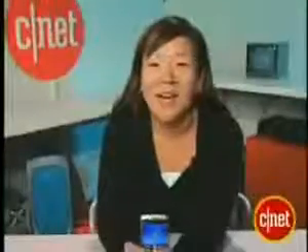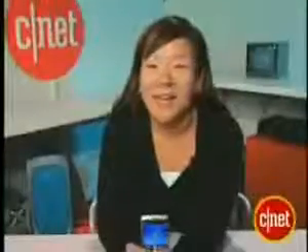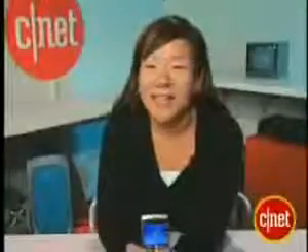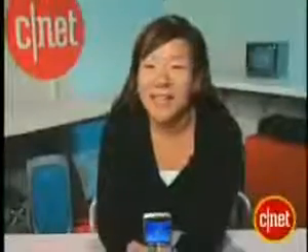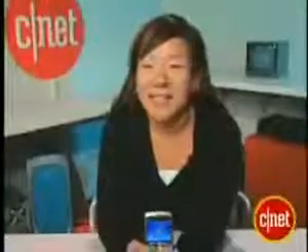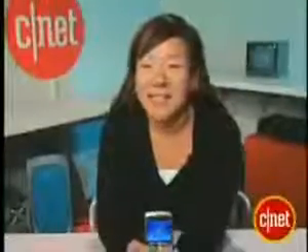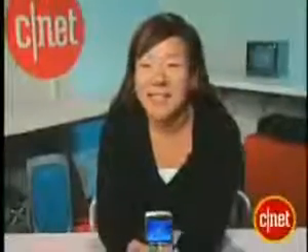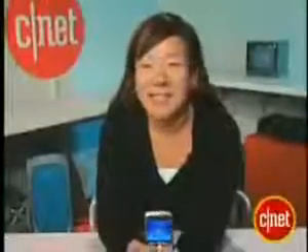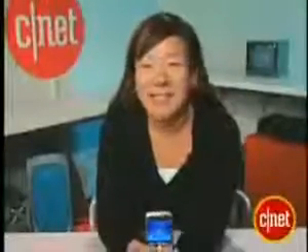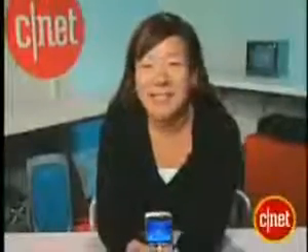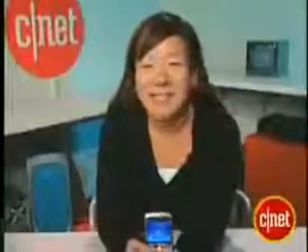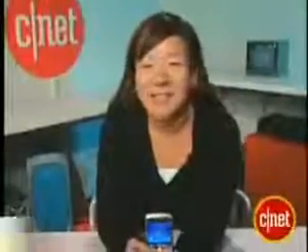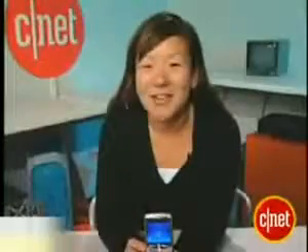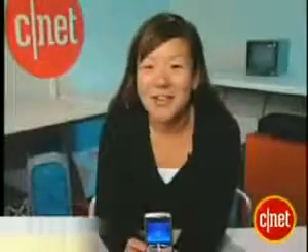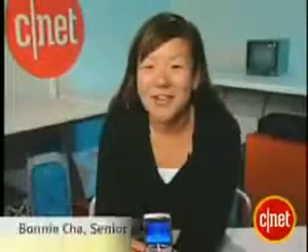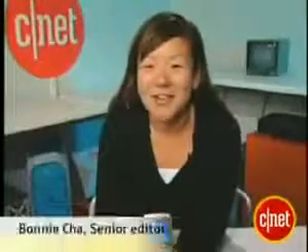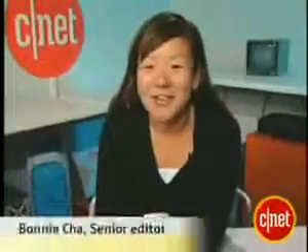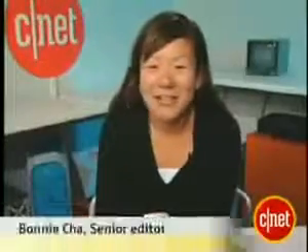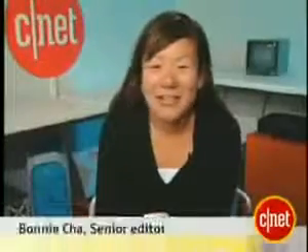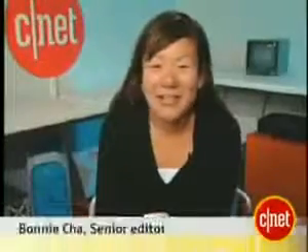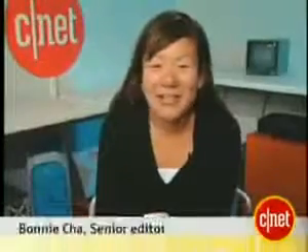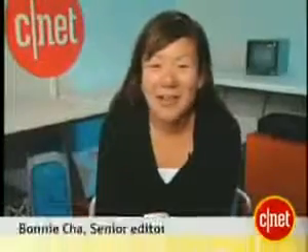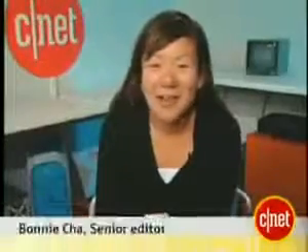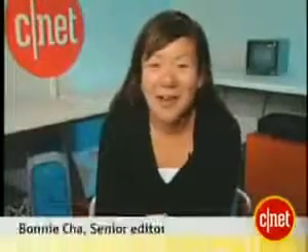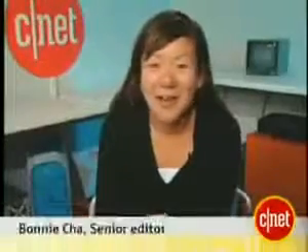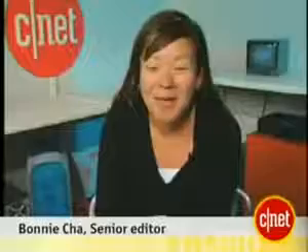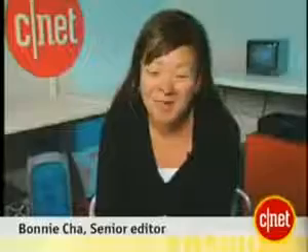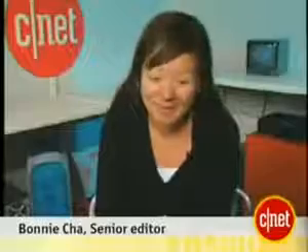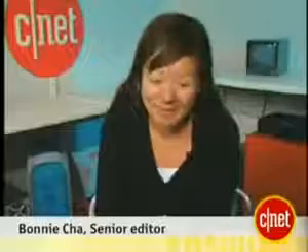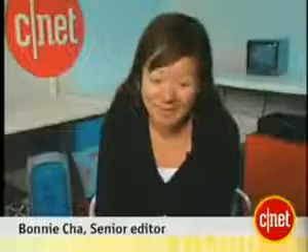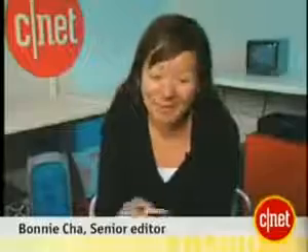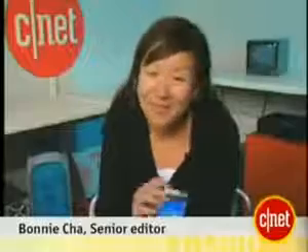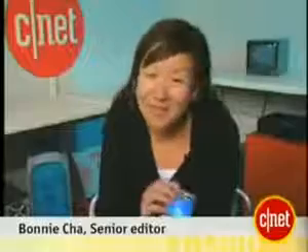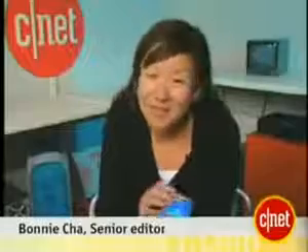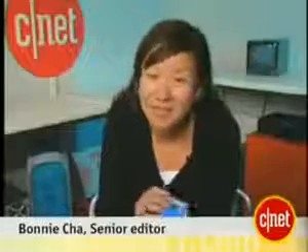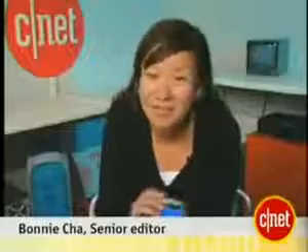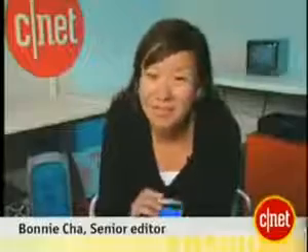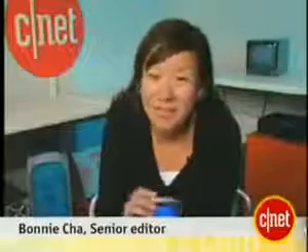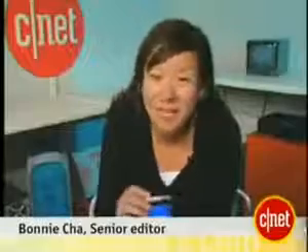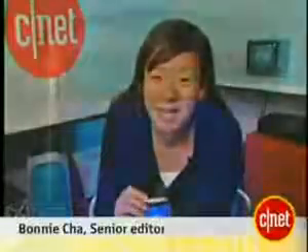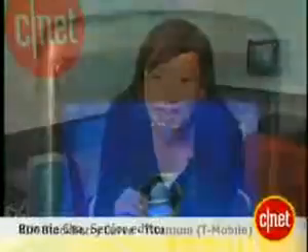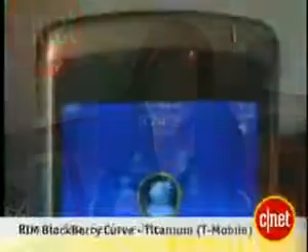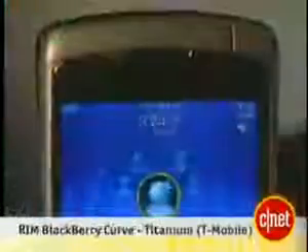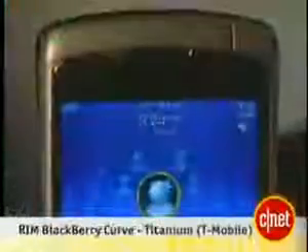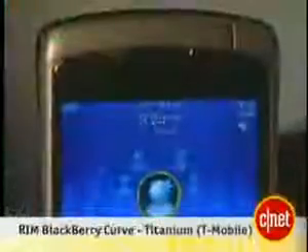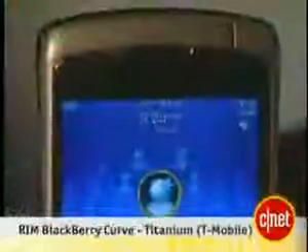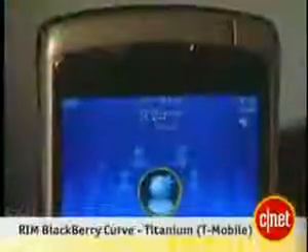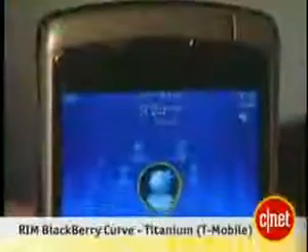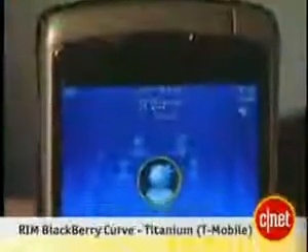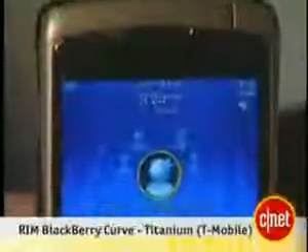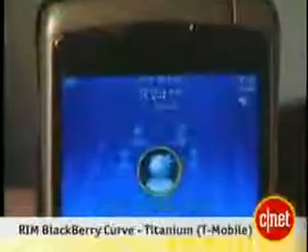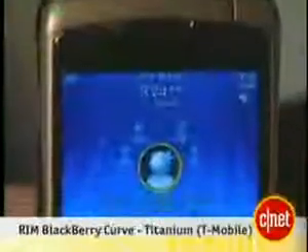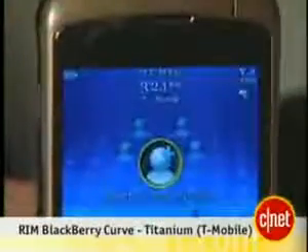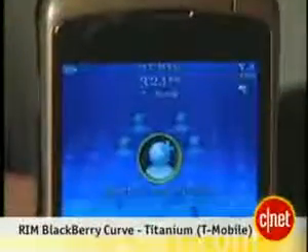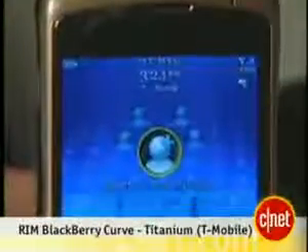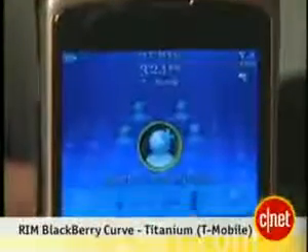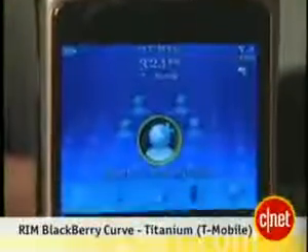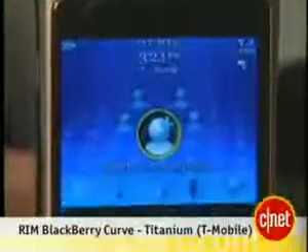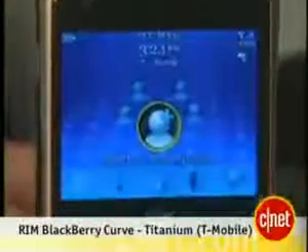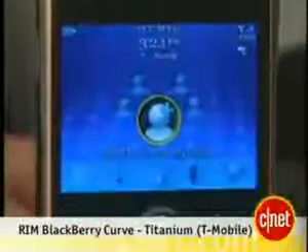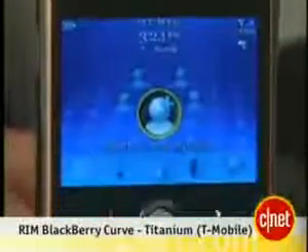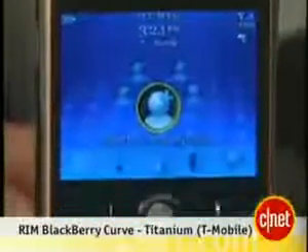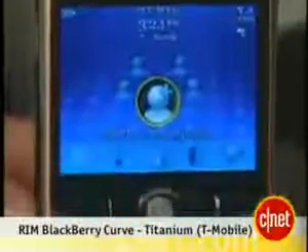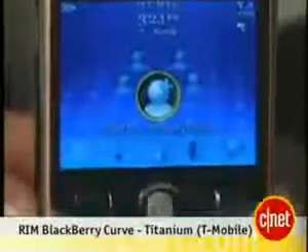Hi, this is Bonnie Cha, Senior Editor at CNET.com, and today we're taking a first look at the RIM BlackBerry Curve for T-Mobile.